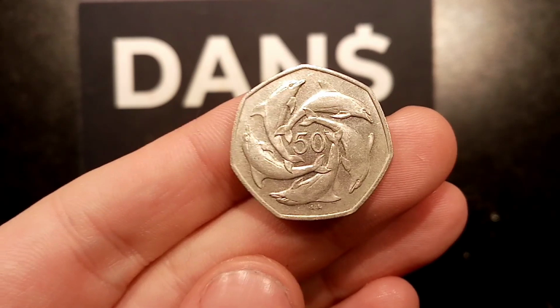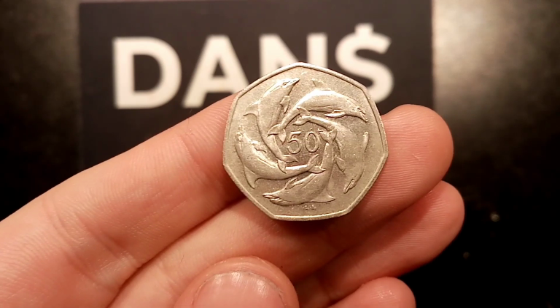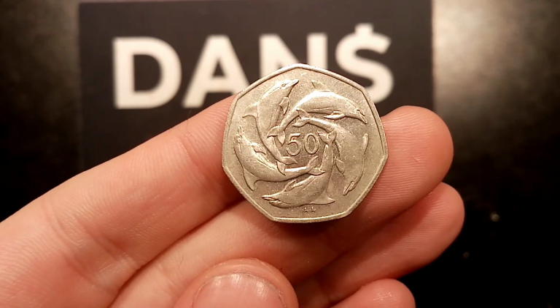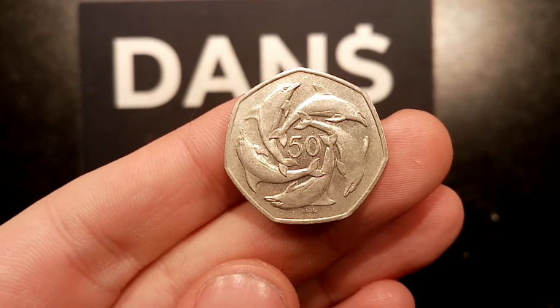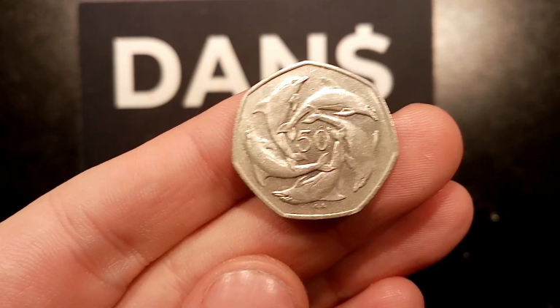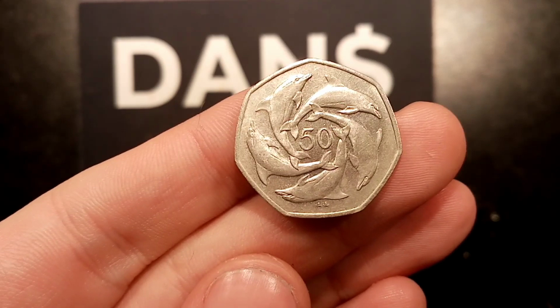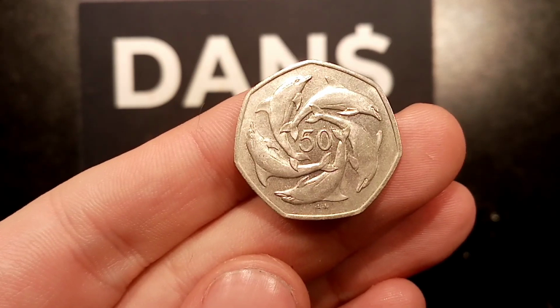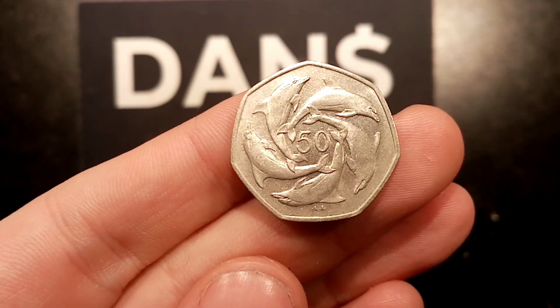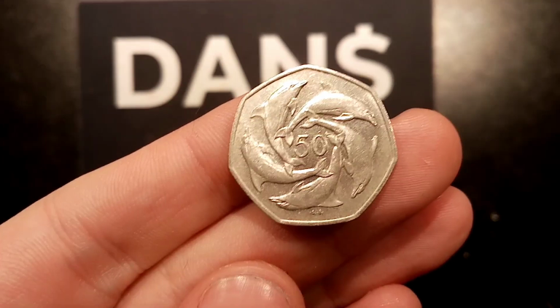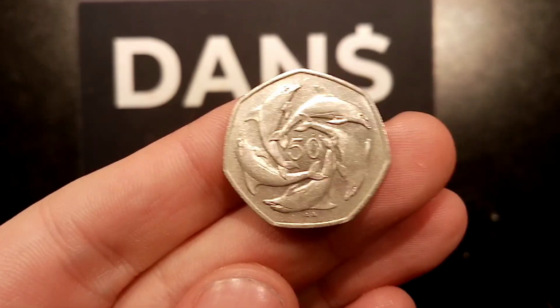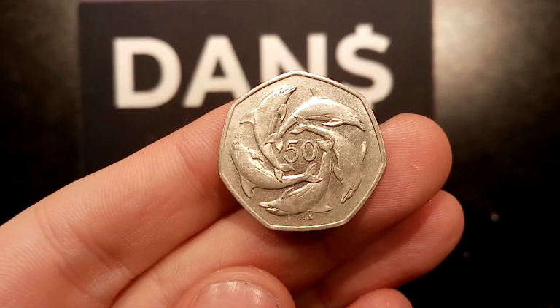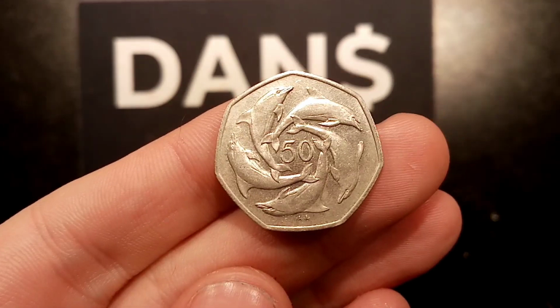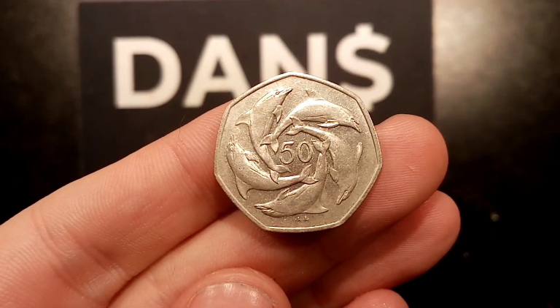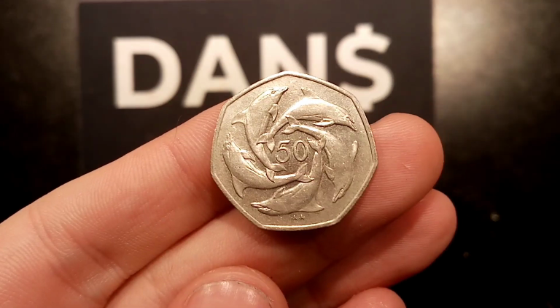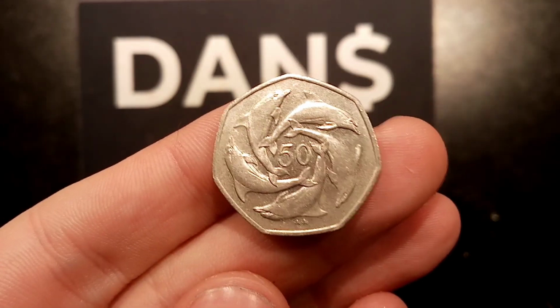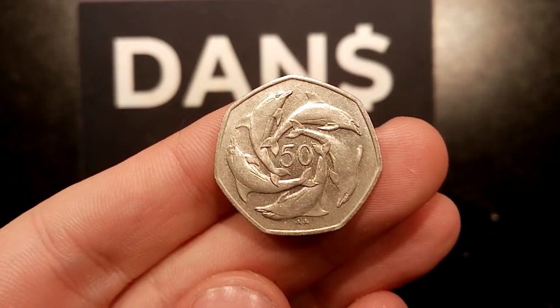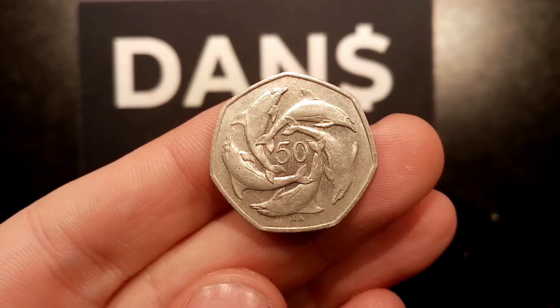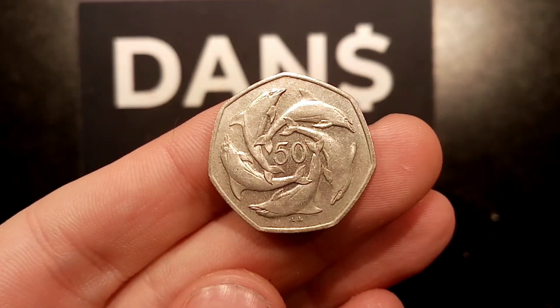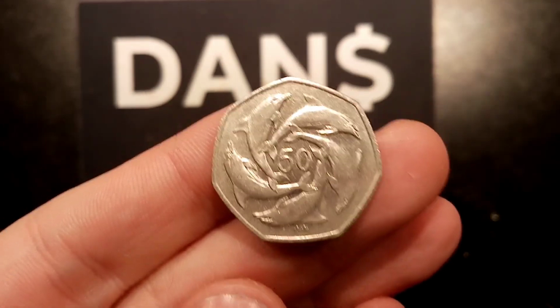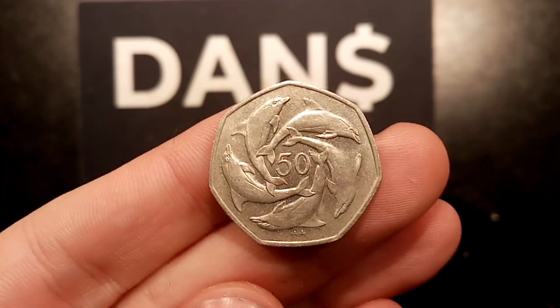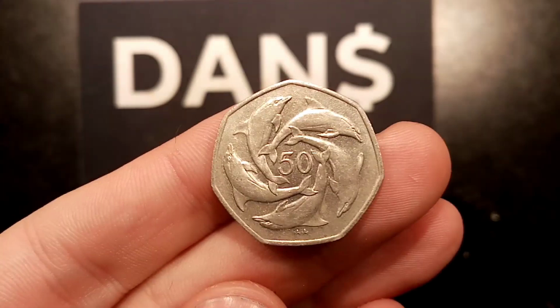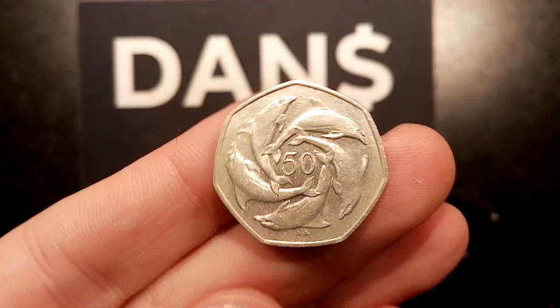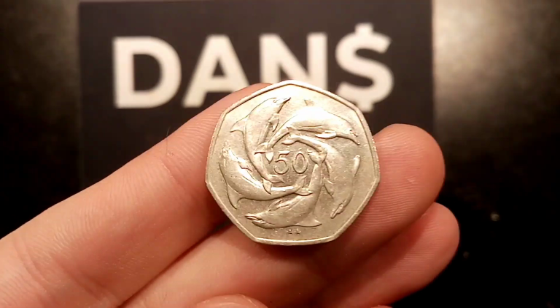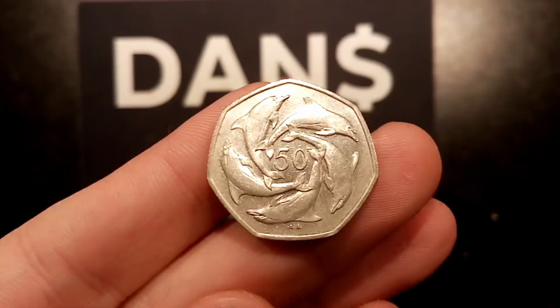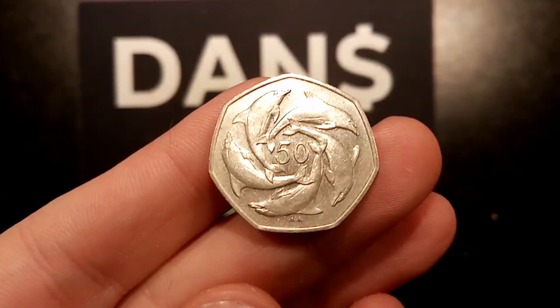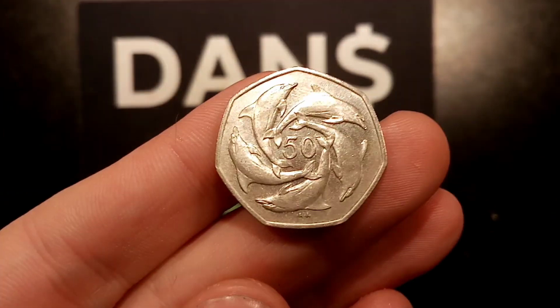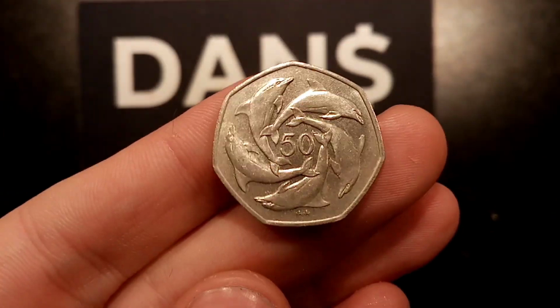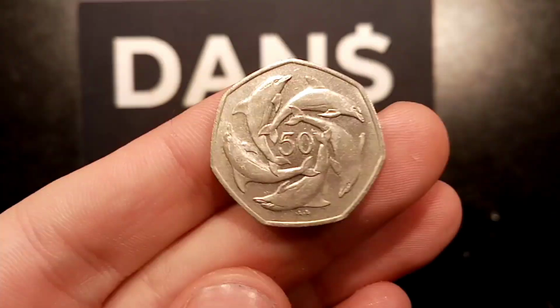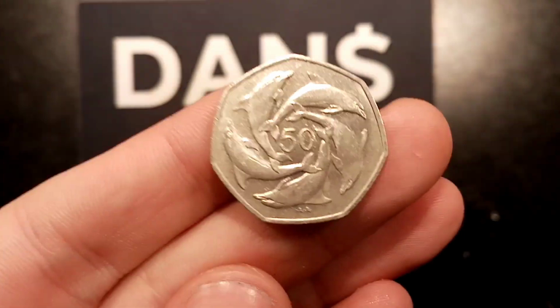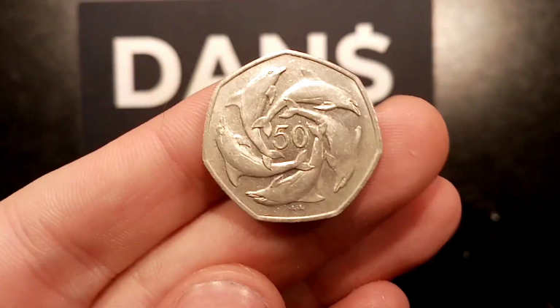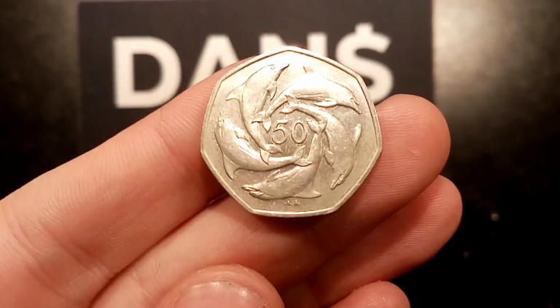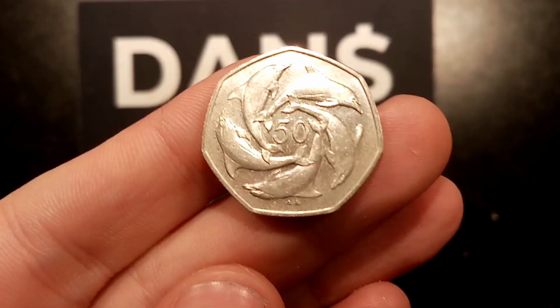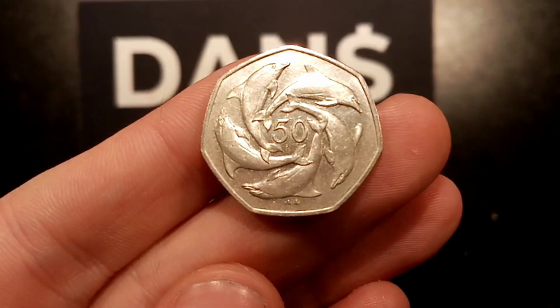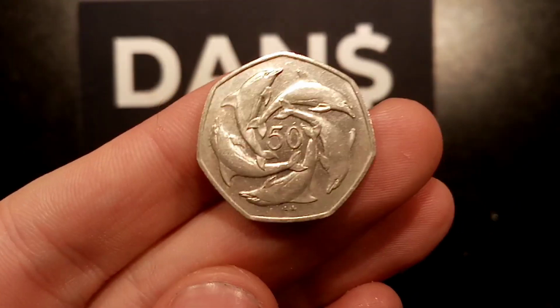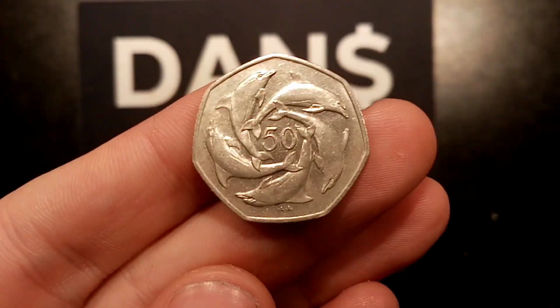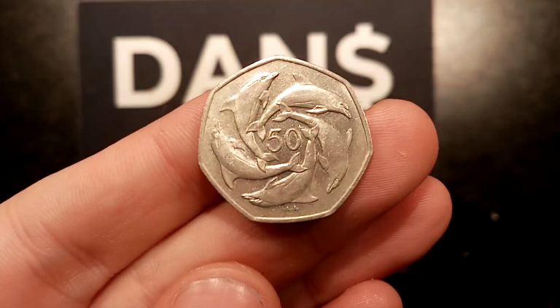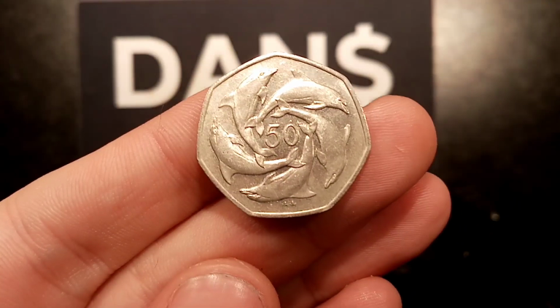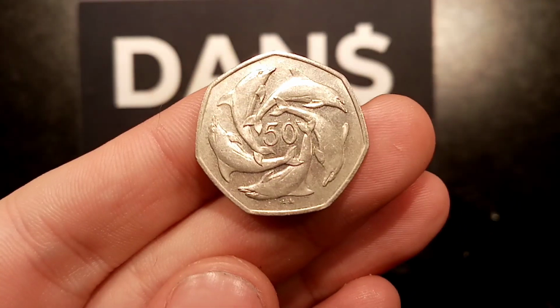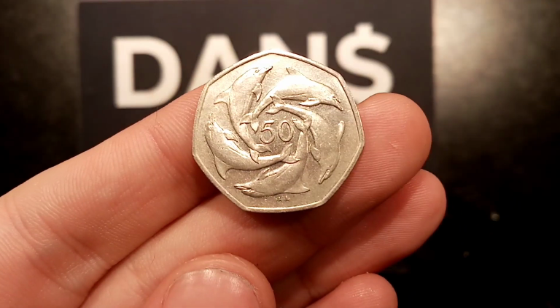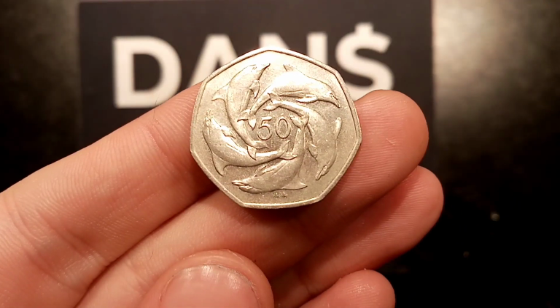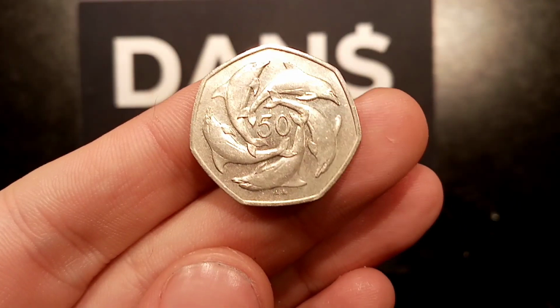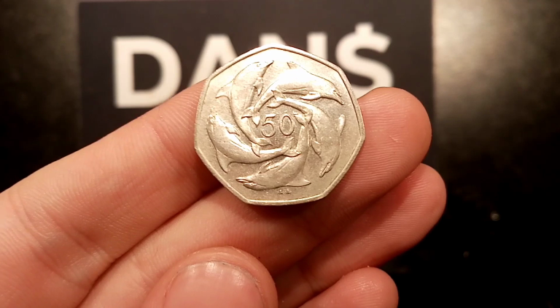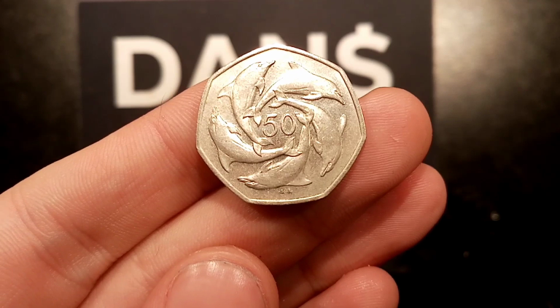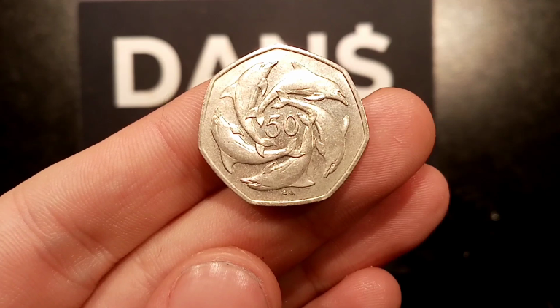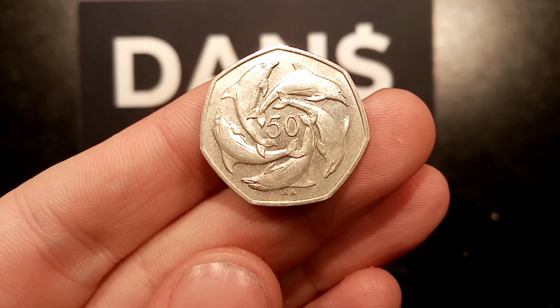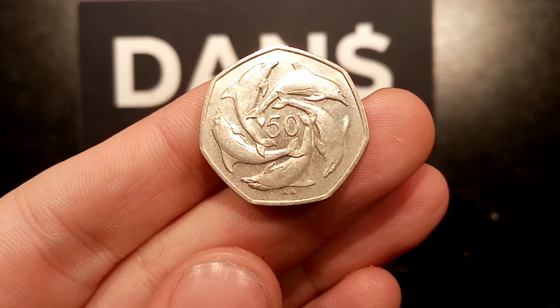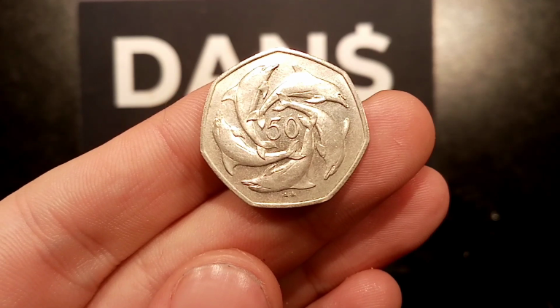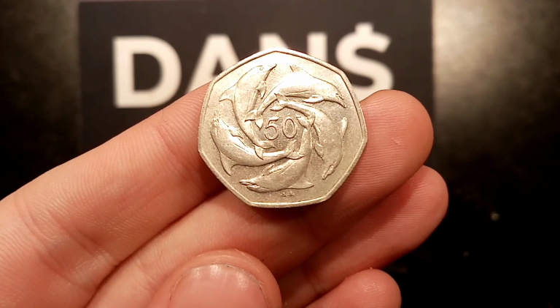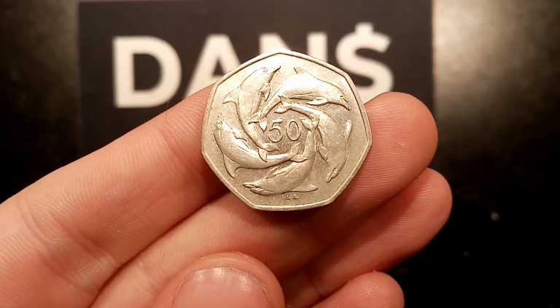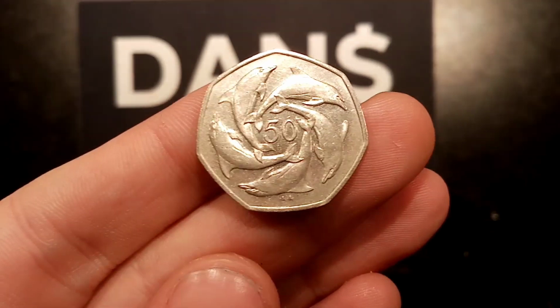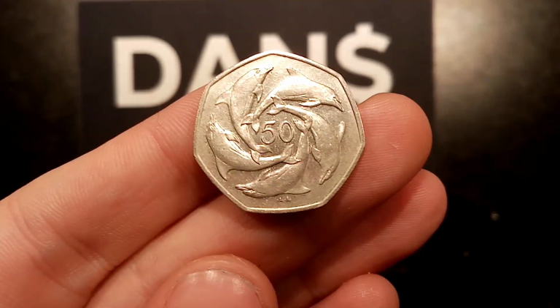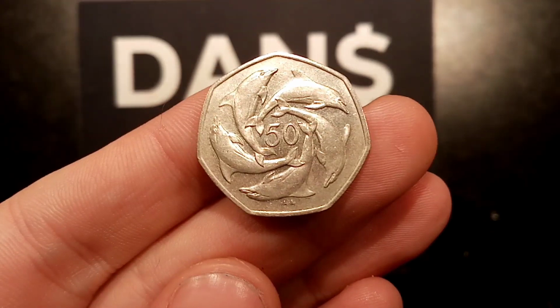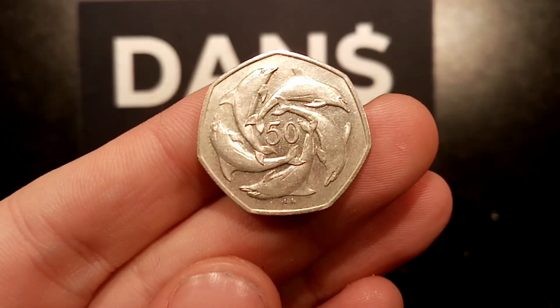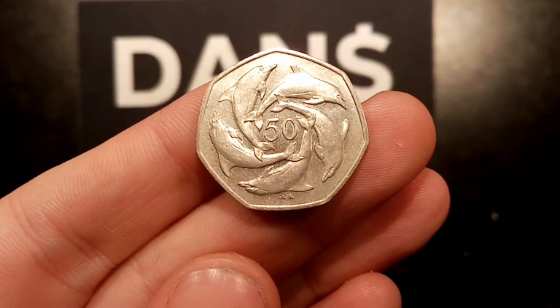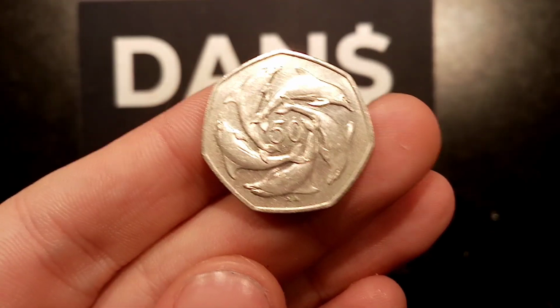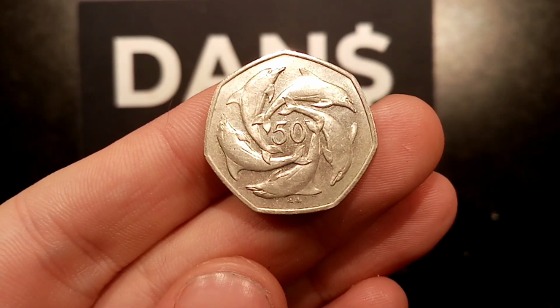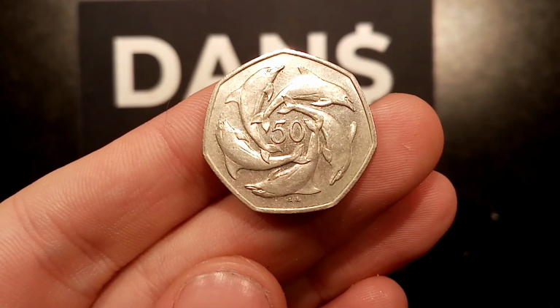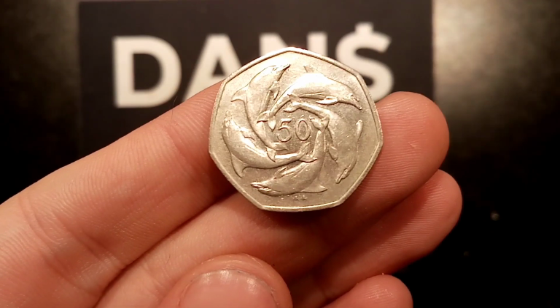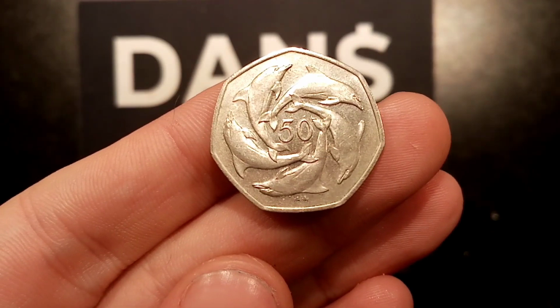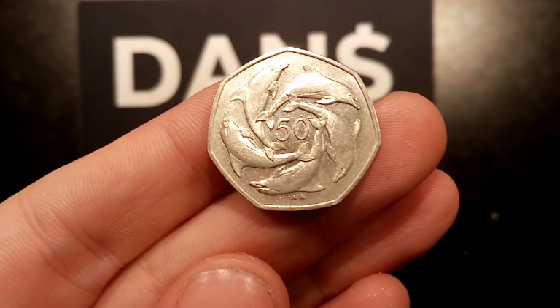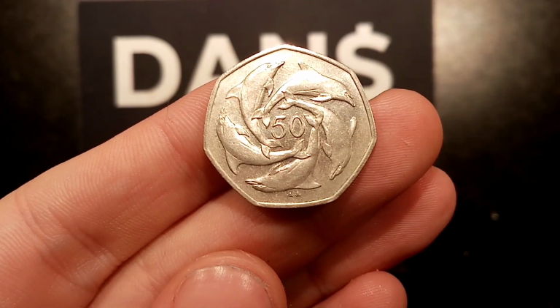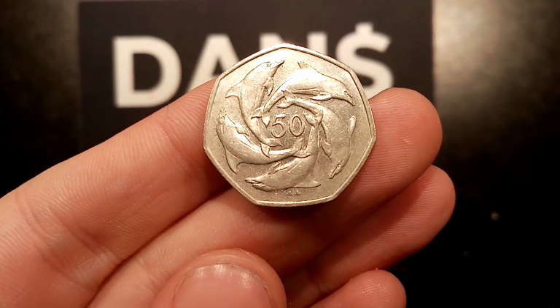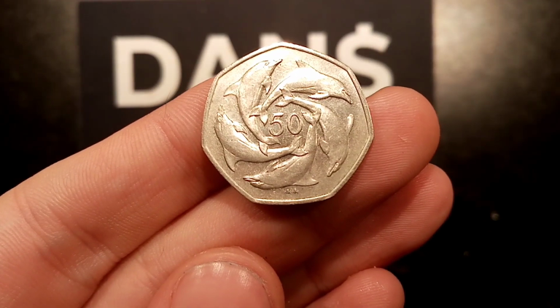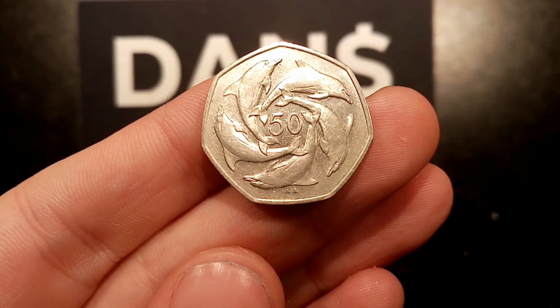Definitely check in just after 6pm to see if anybody's guessed how many coins are in my box. And as always guys, thanks for watching.